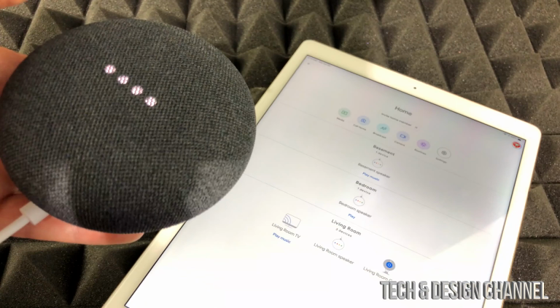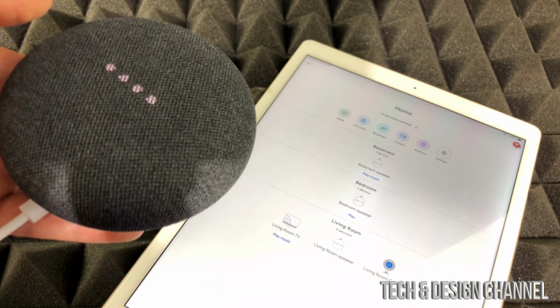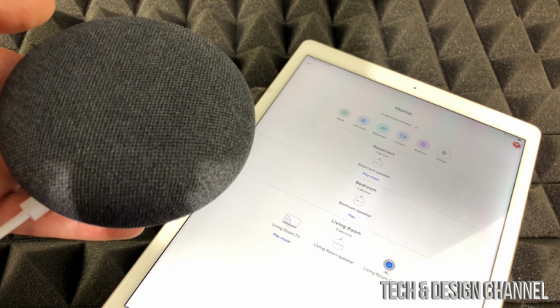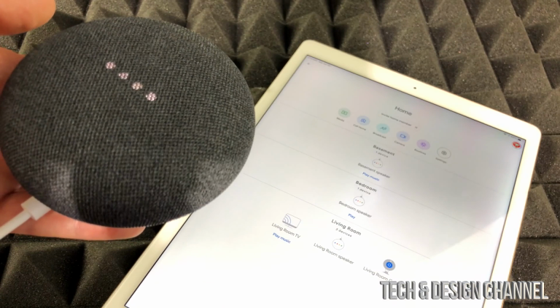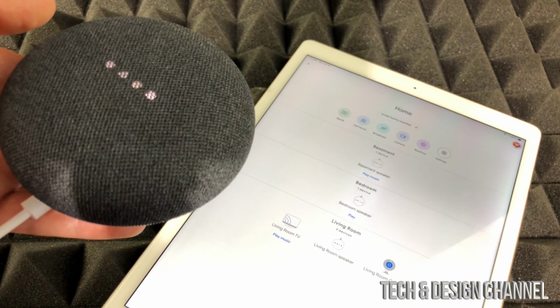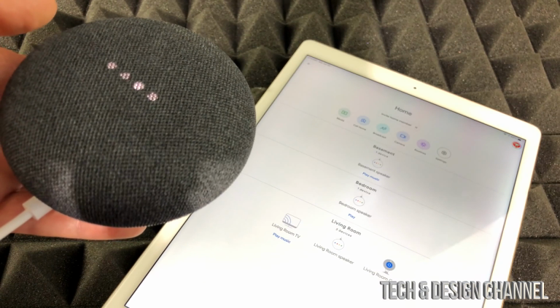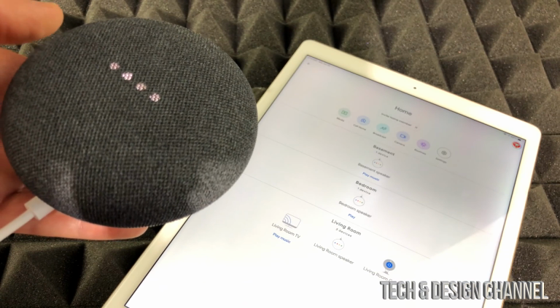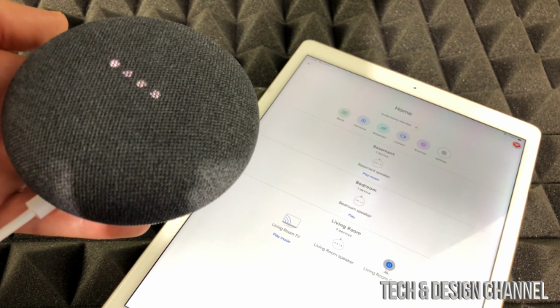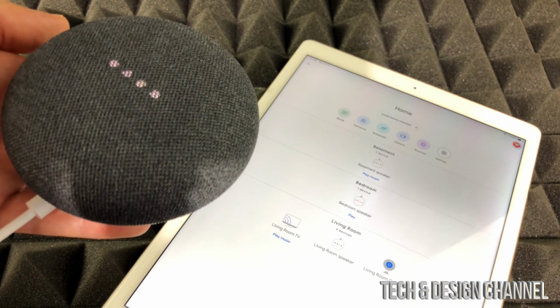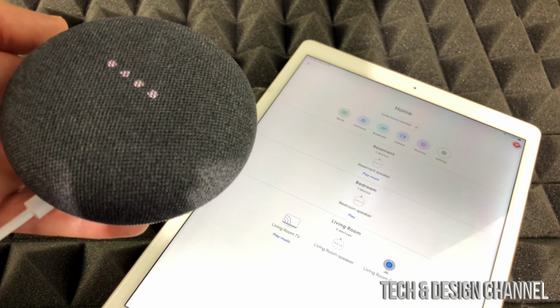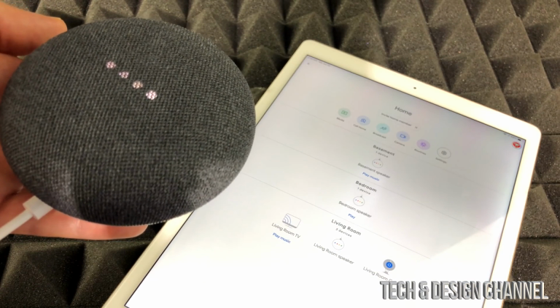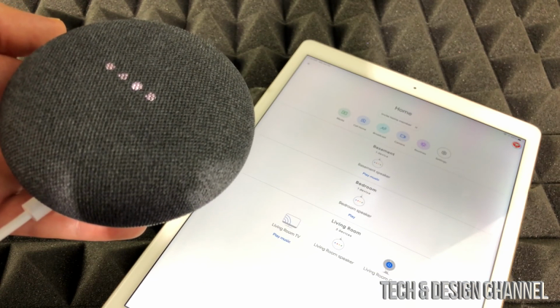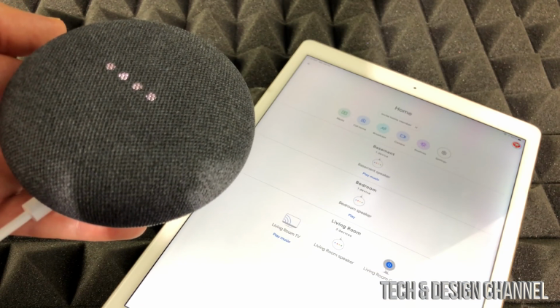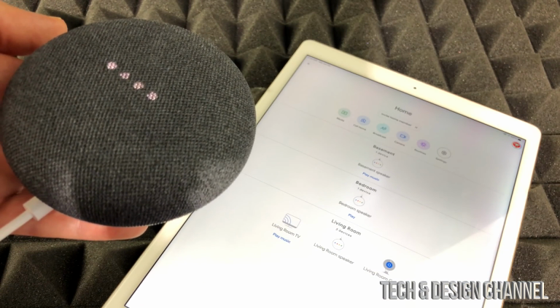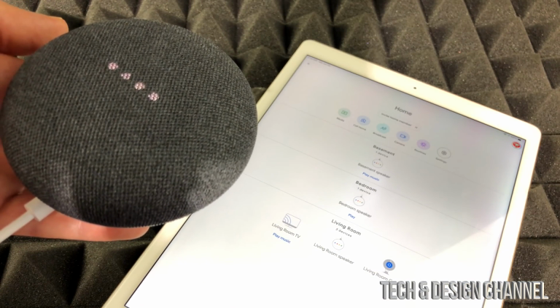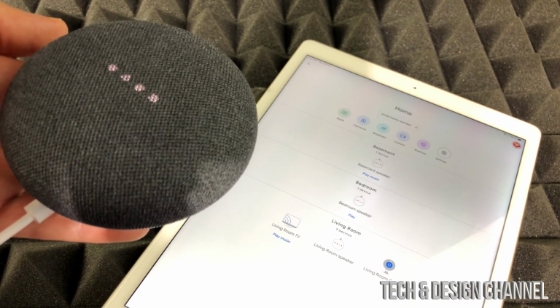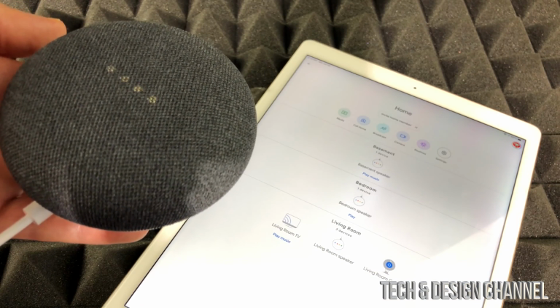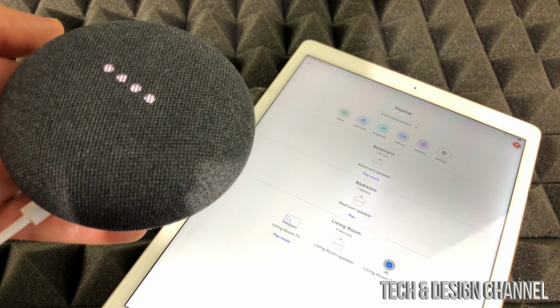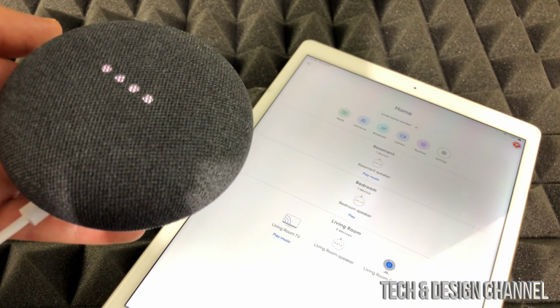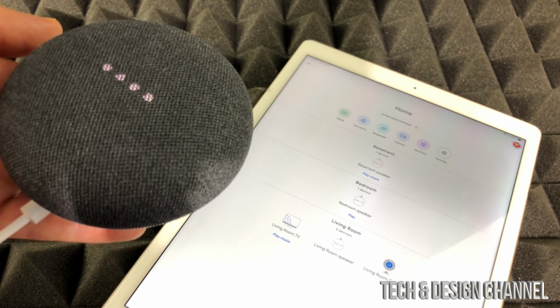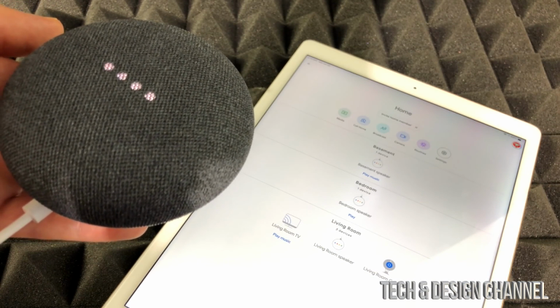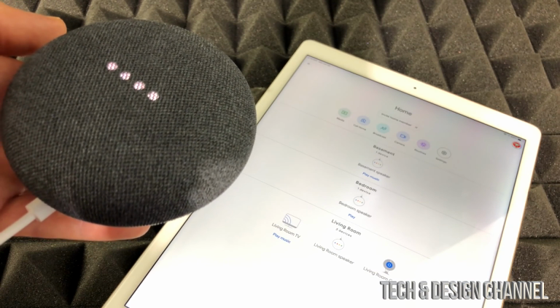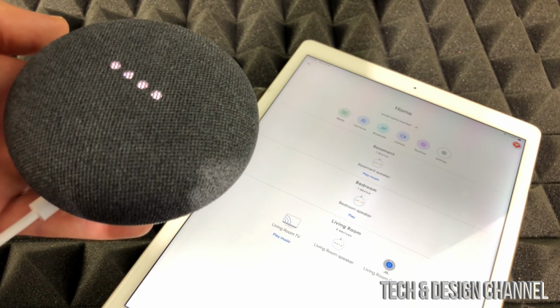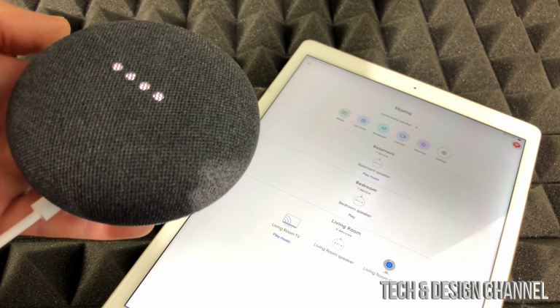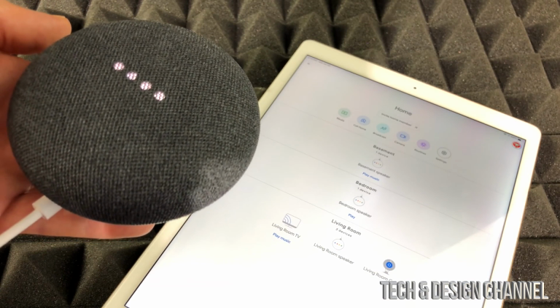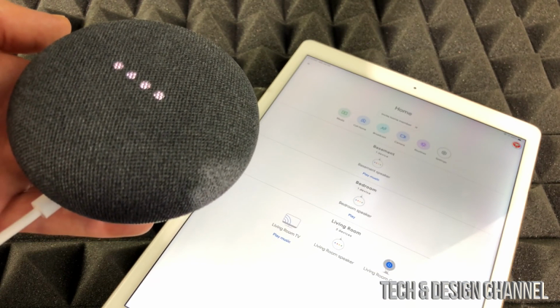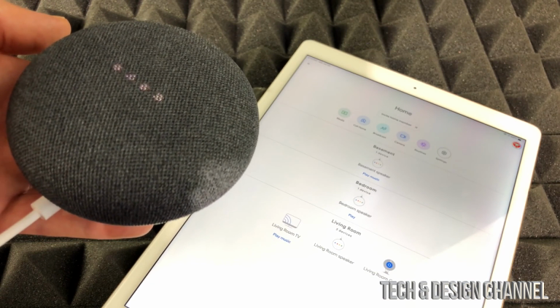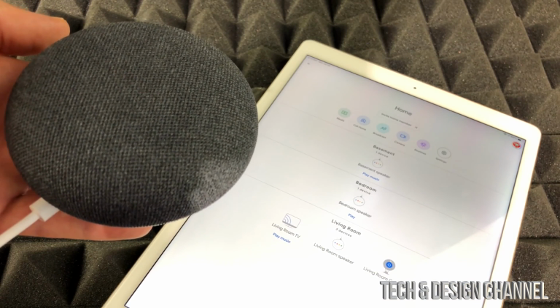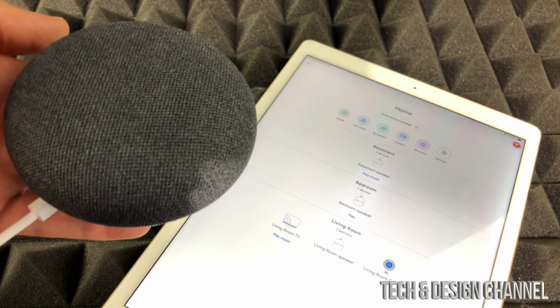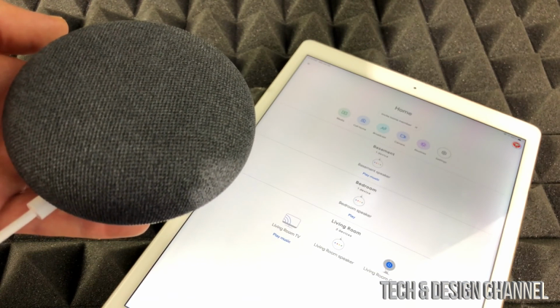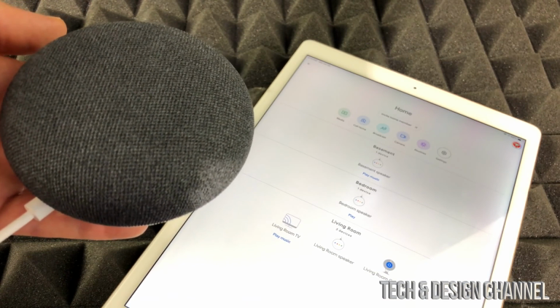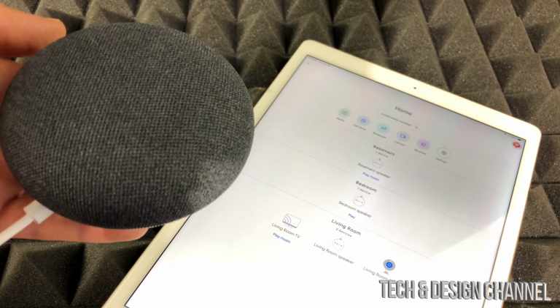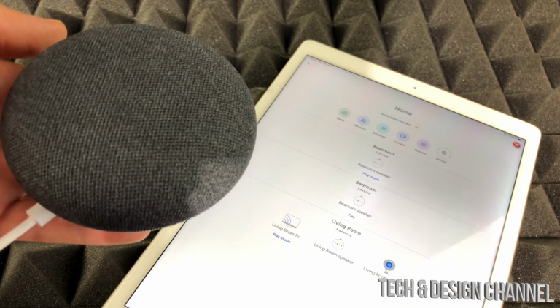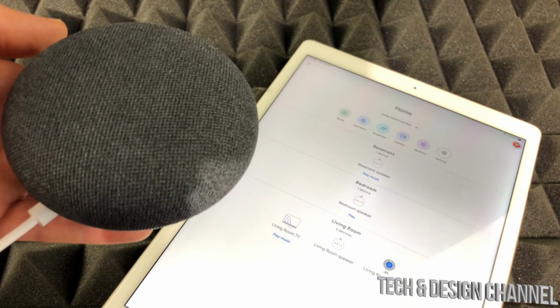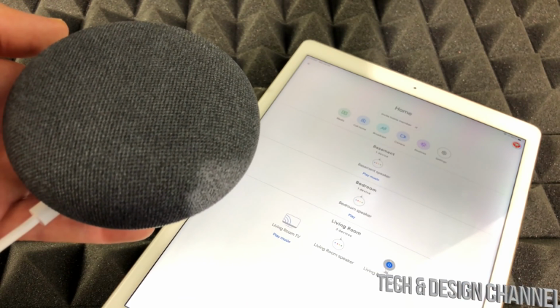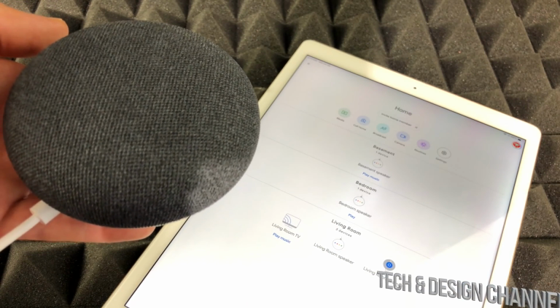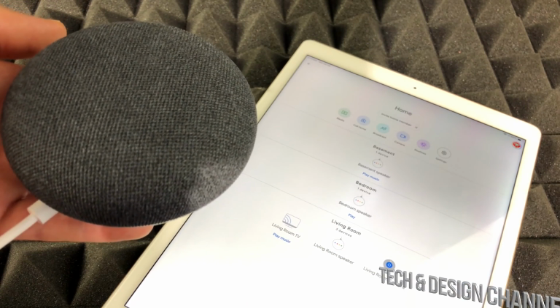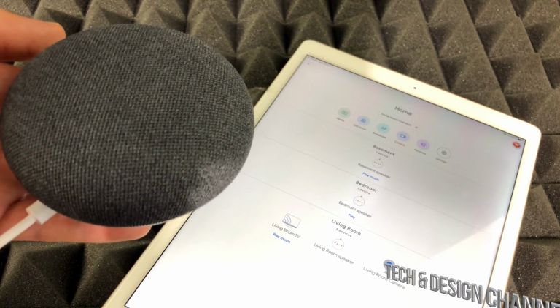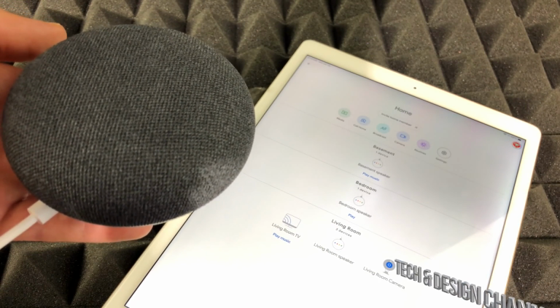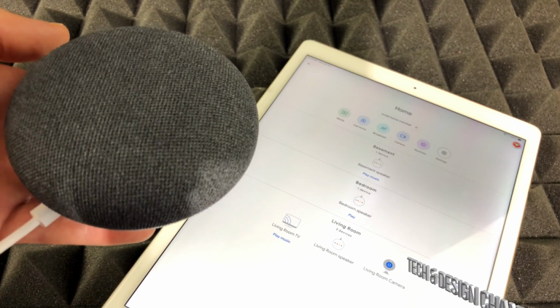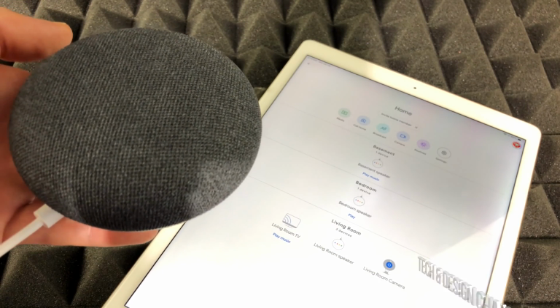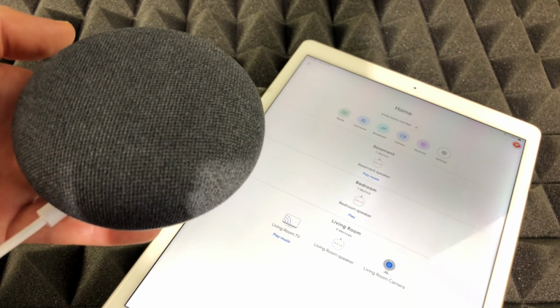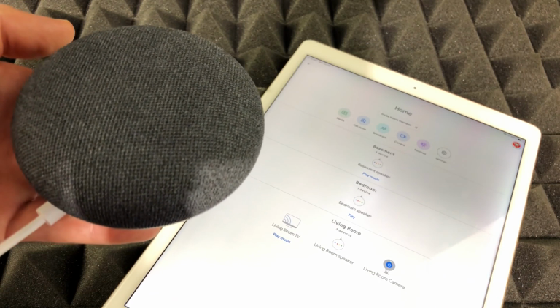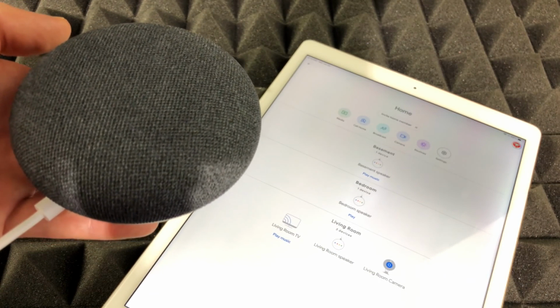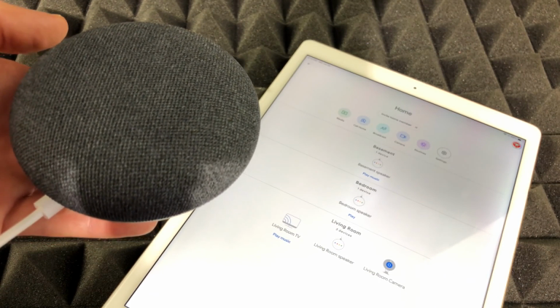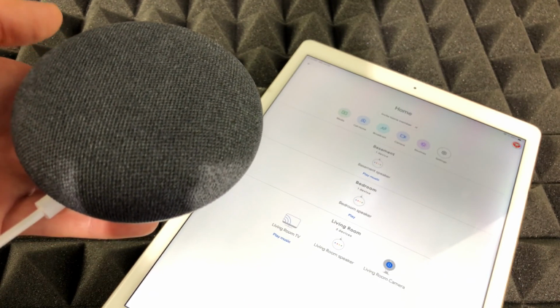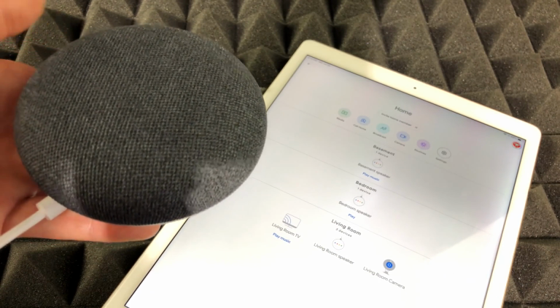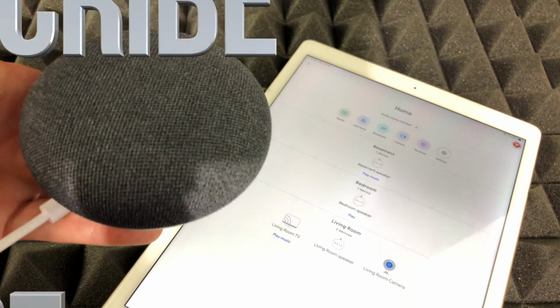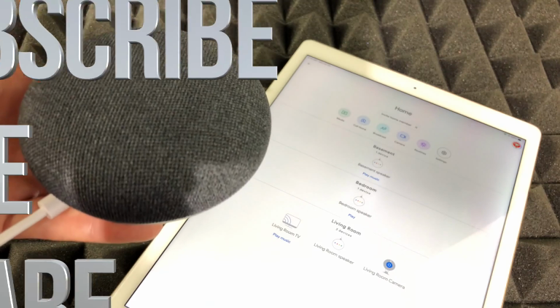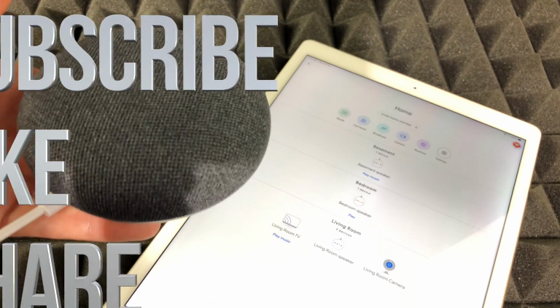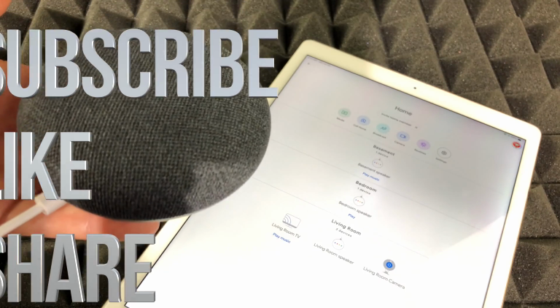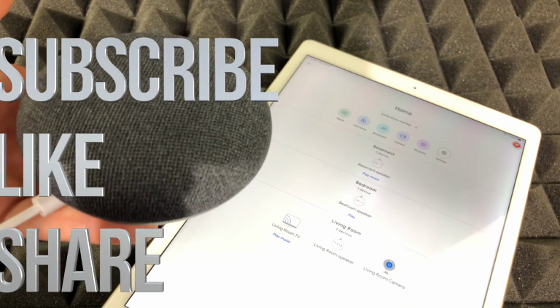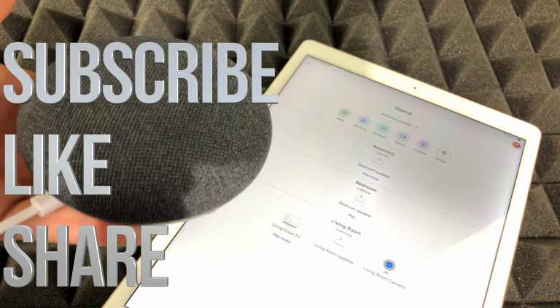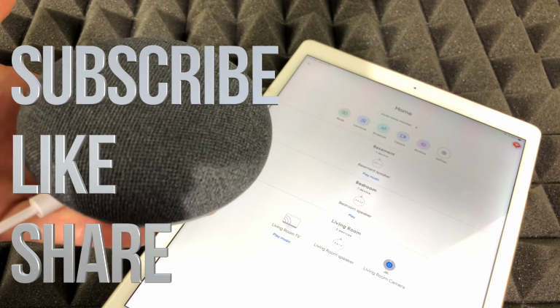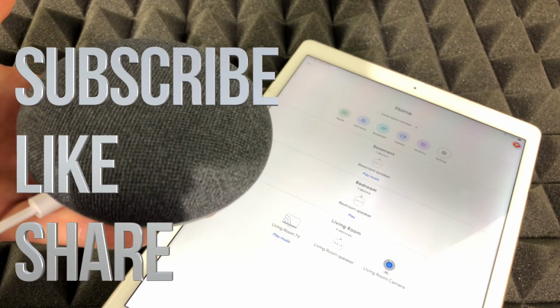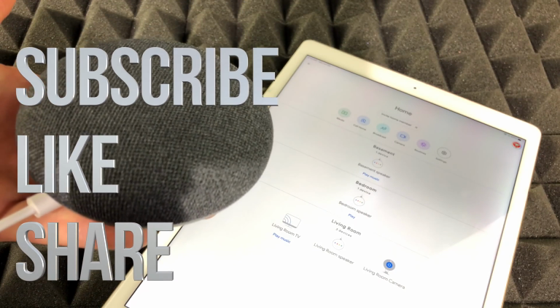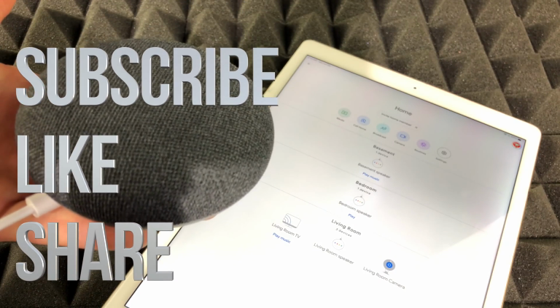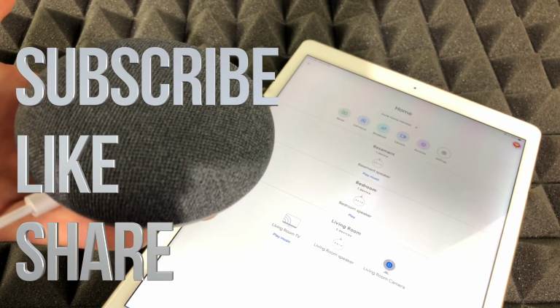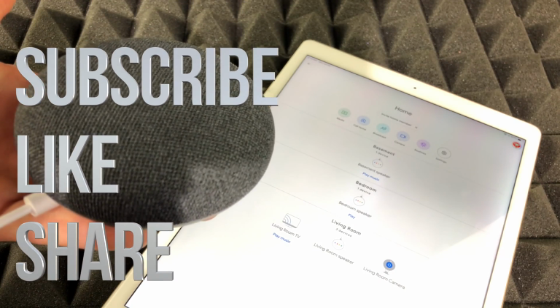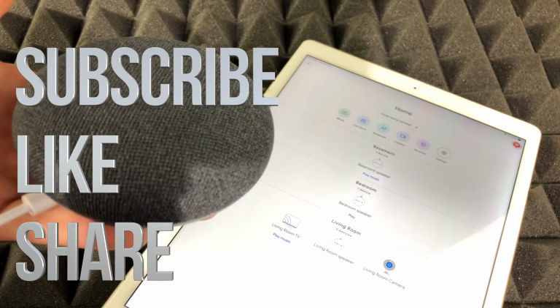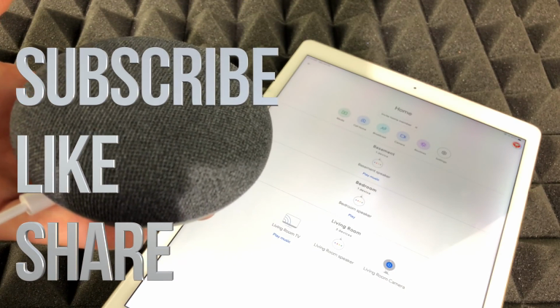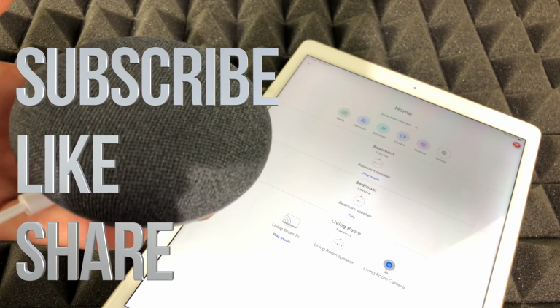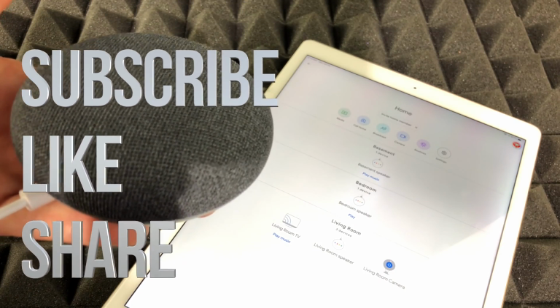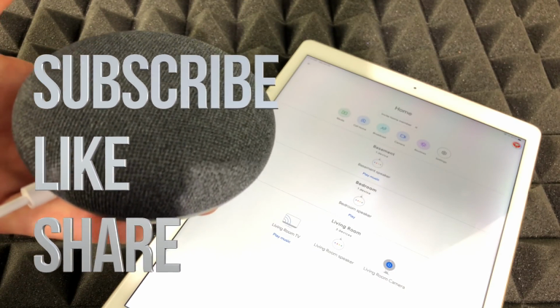Anyways, that would be it for this video. If you guys have any comments or questions, you can write down in the comments area. Don't forget to subscribe and rate. Thank you.